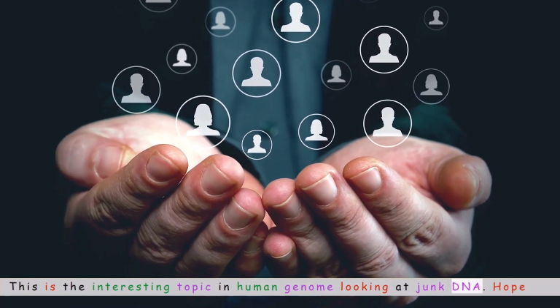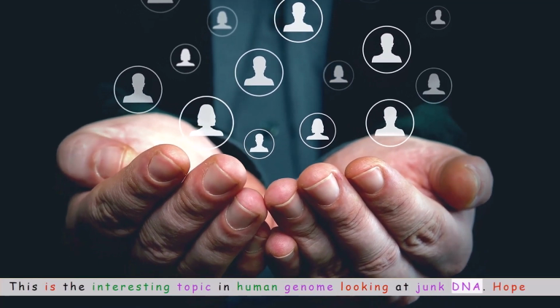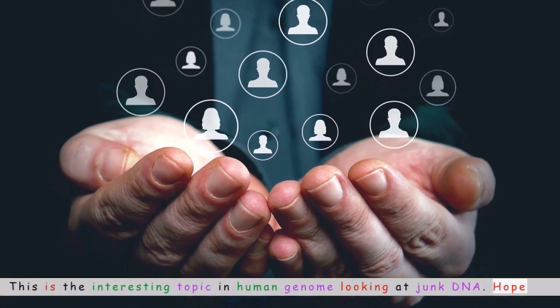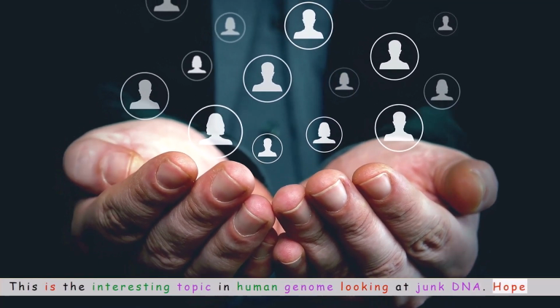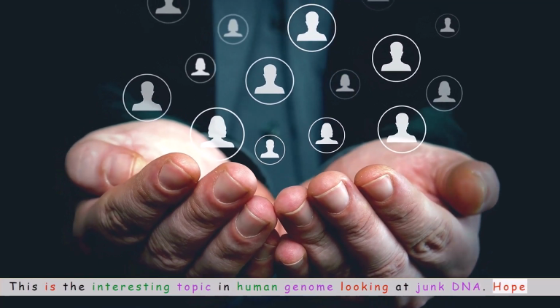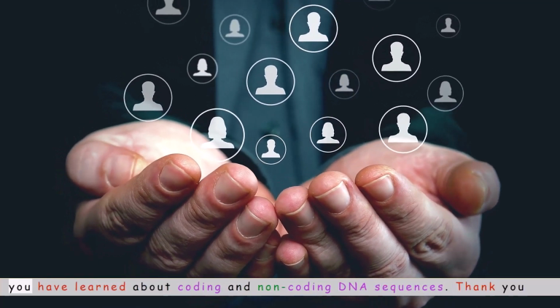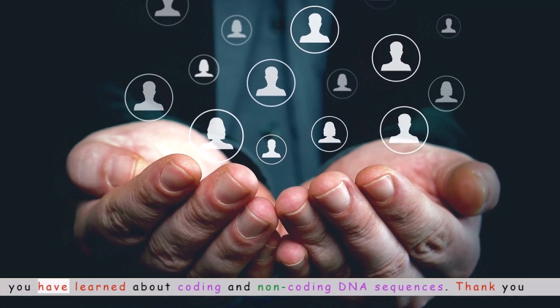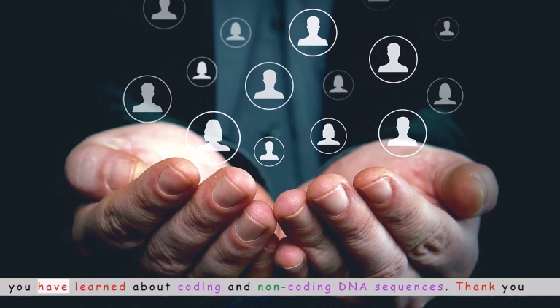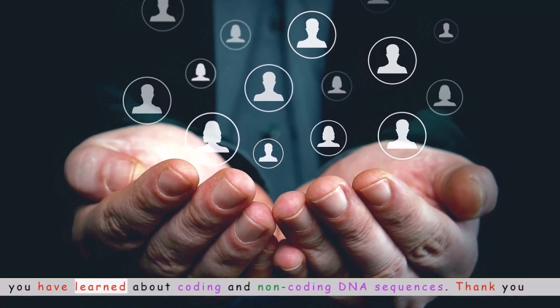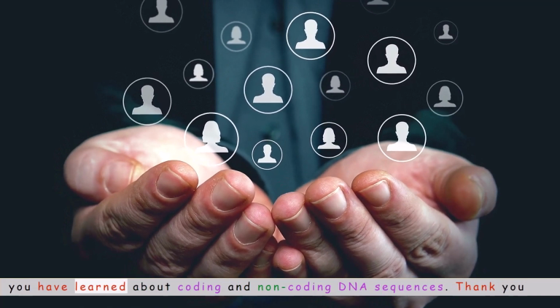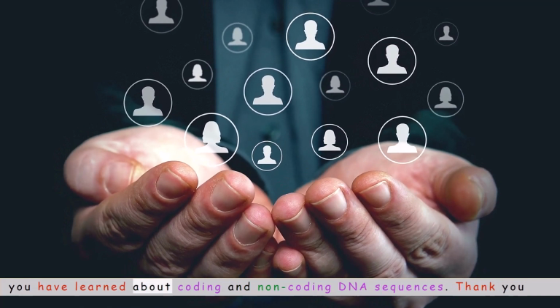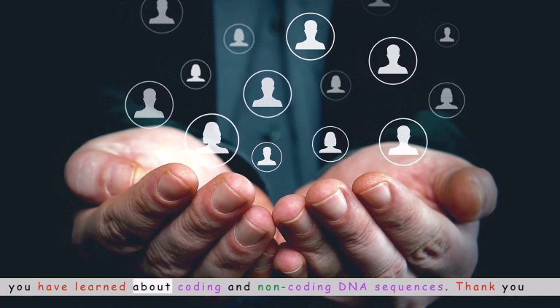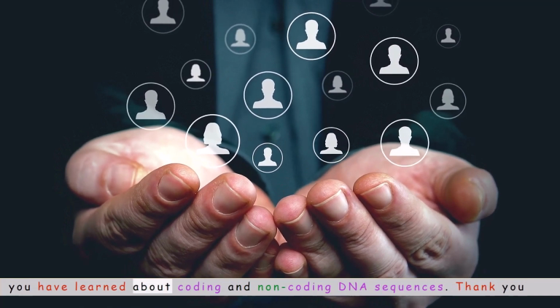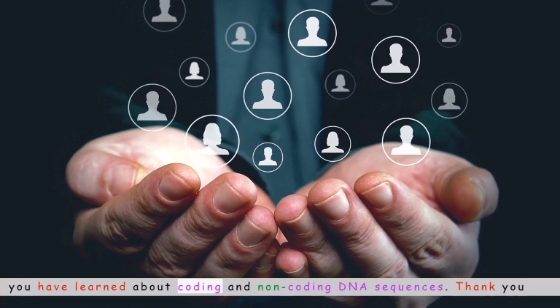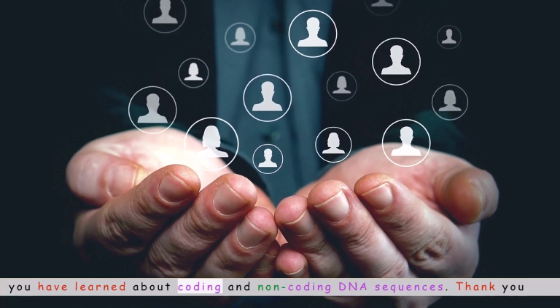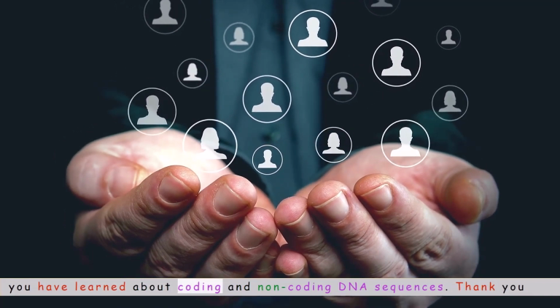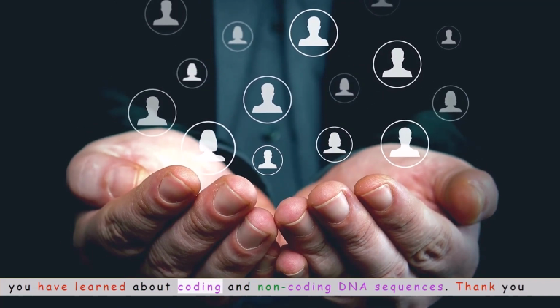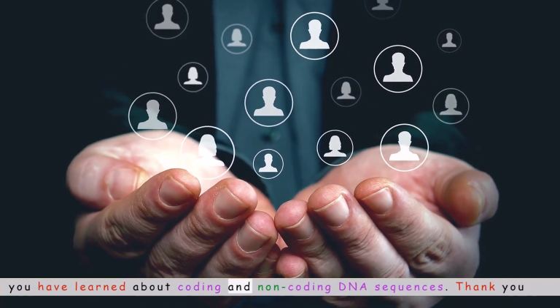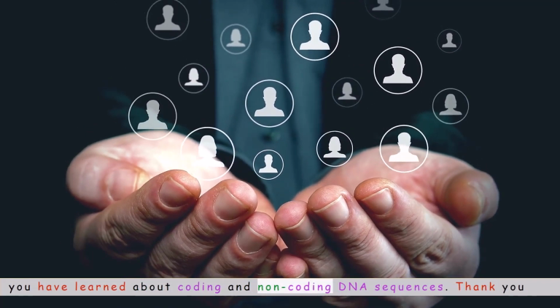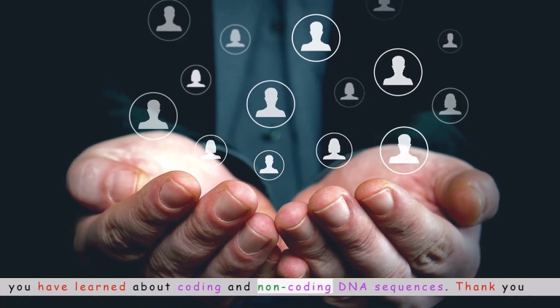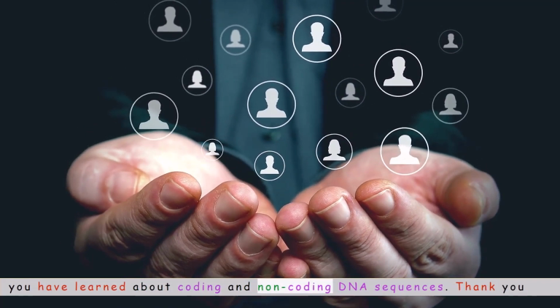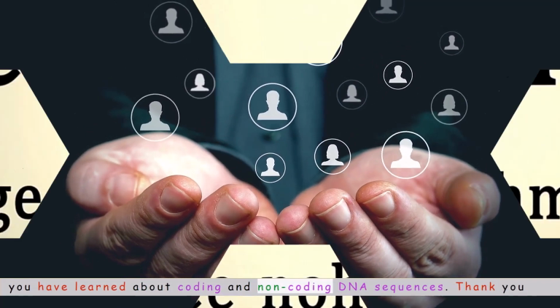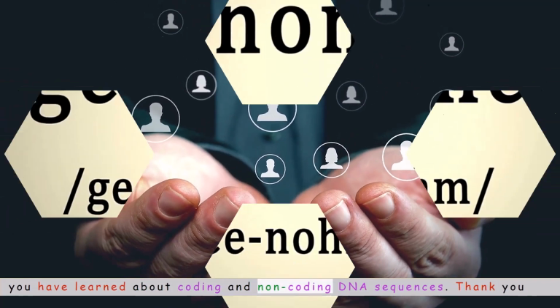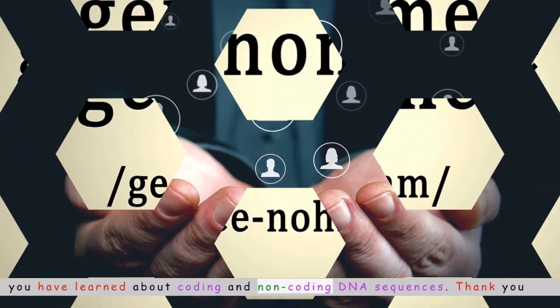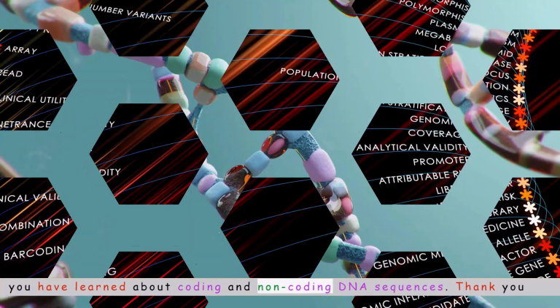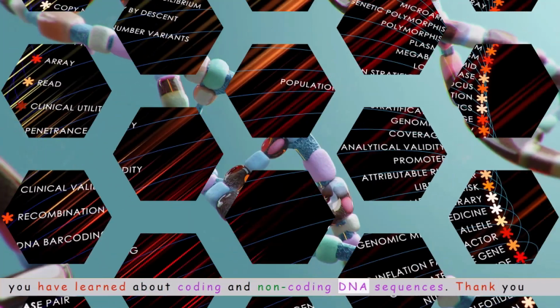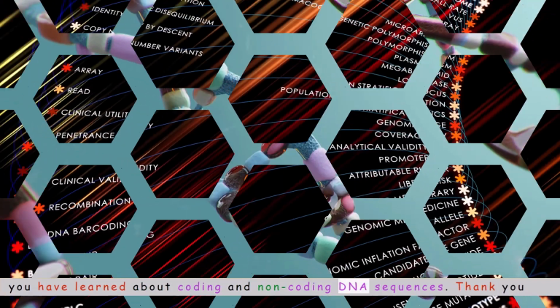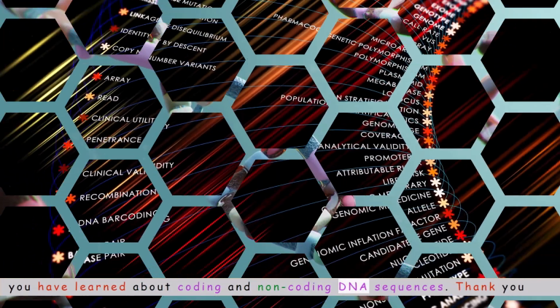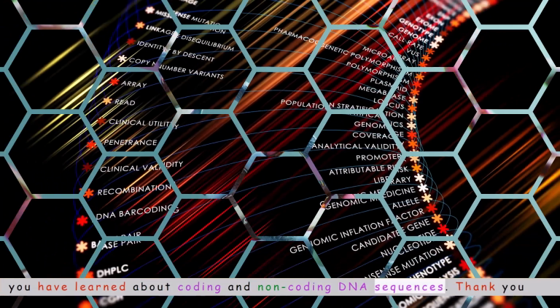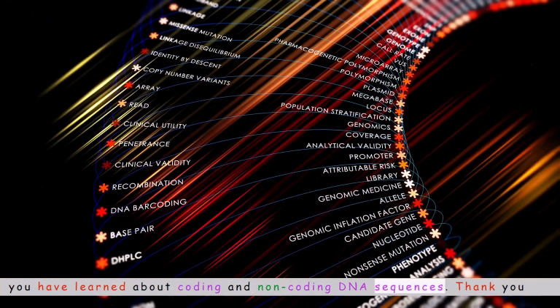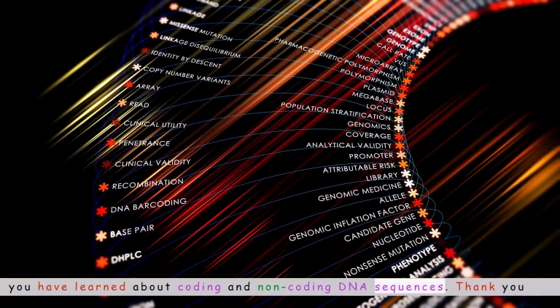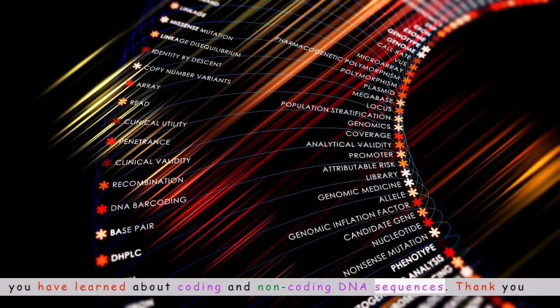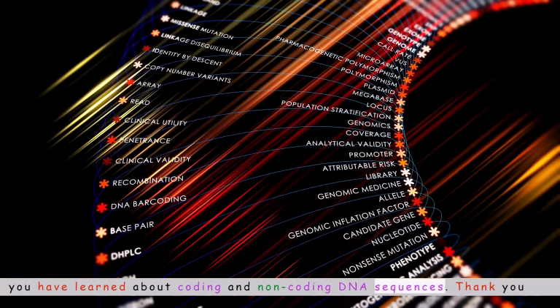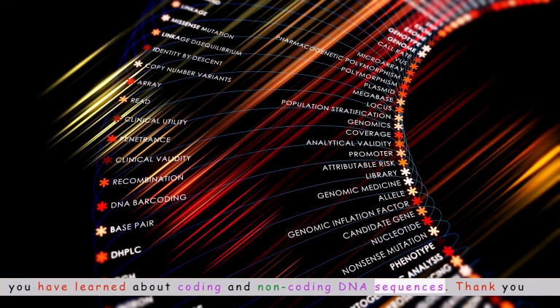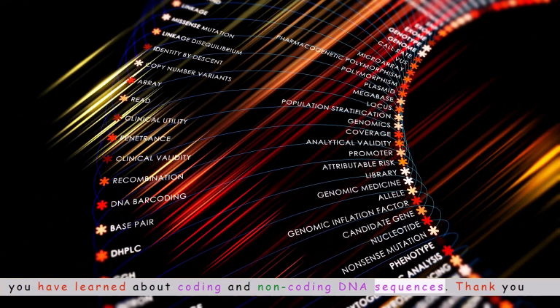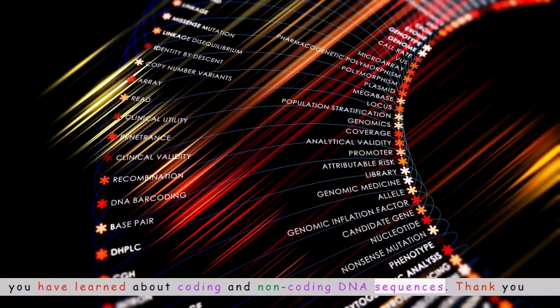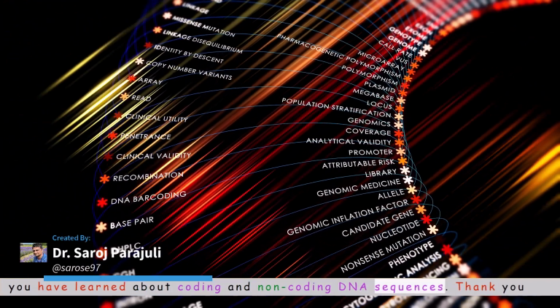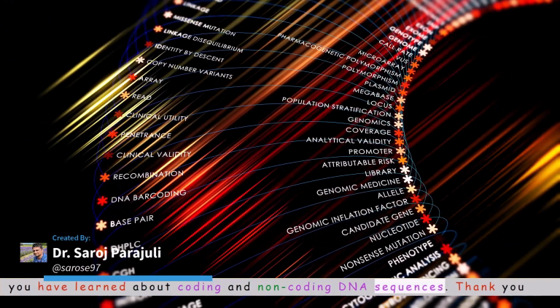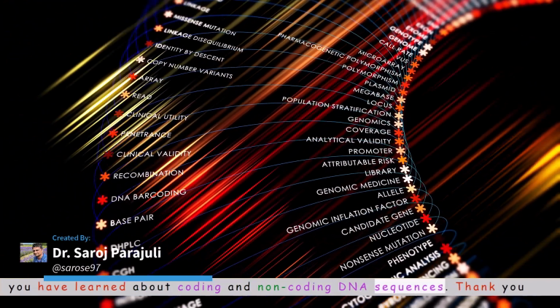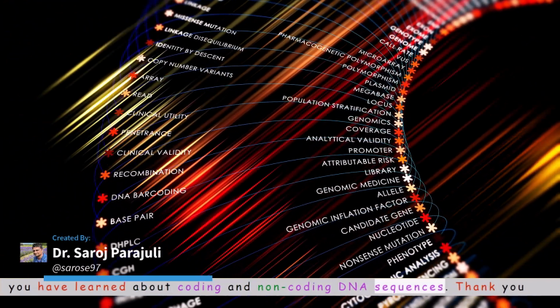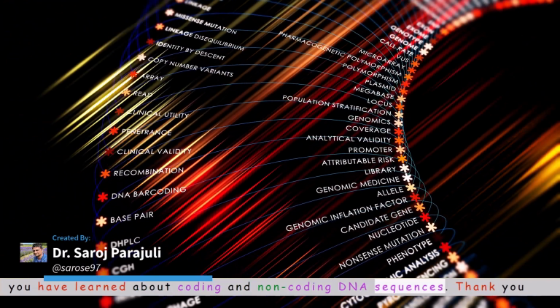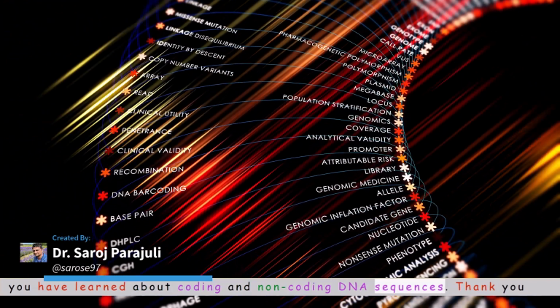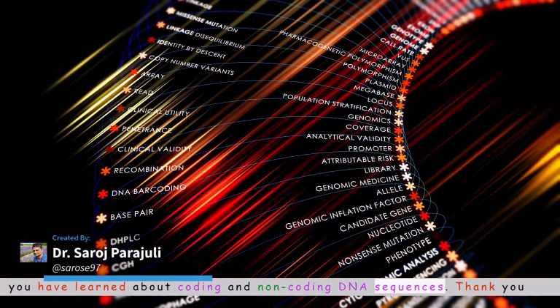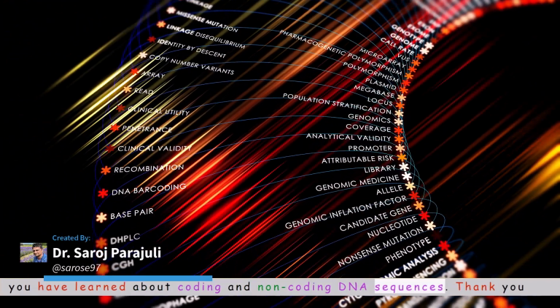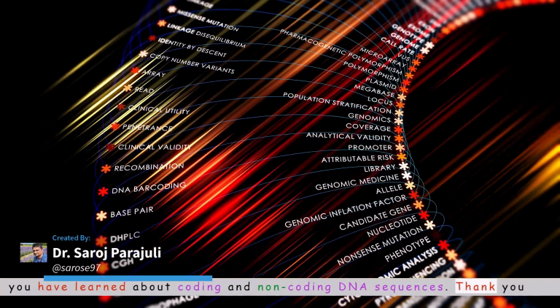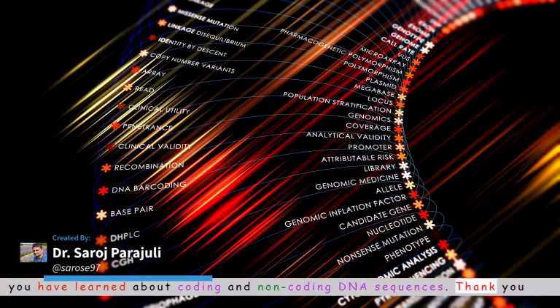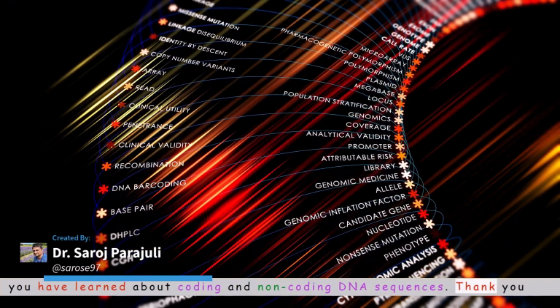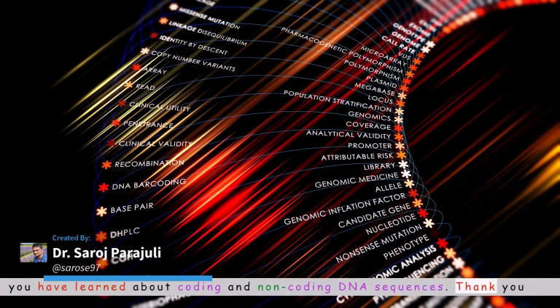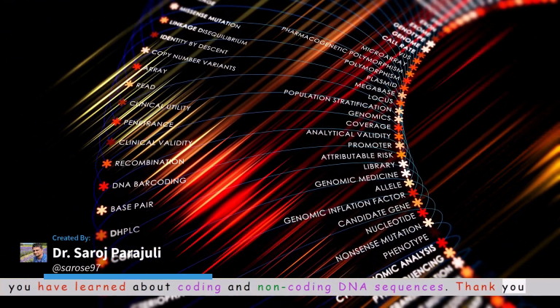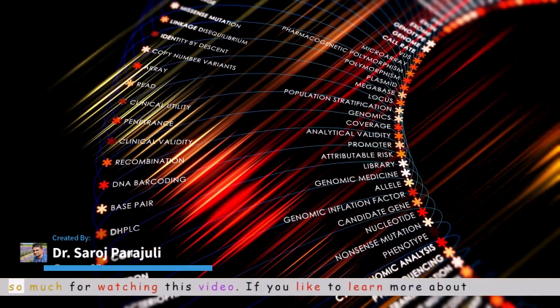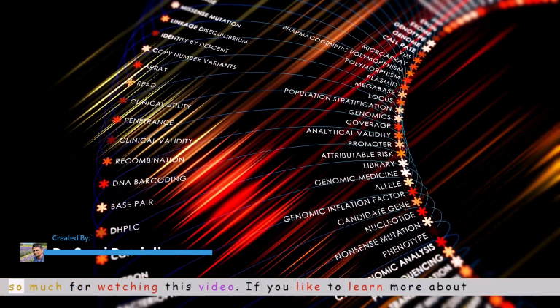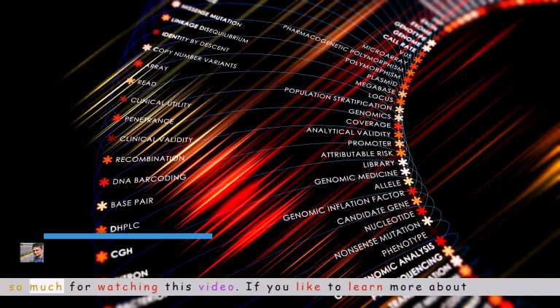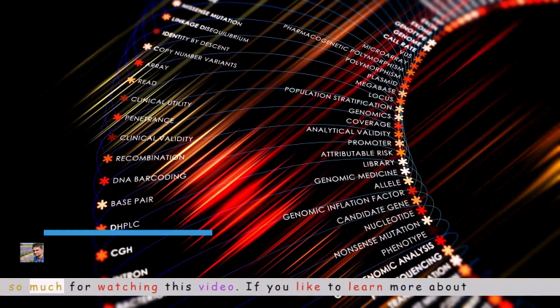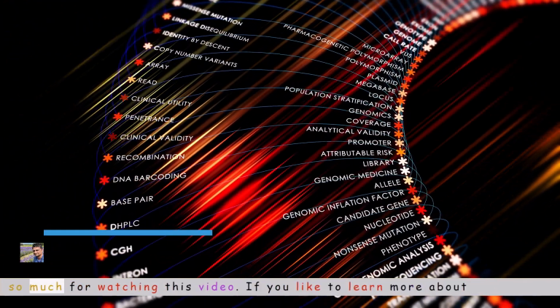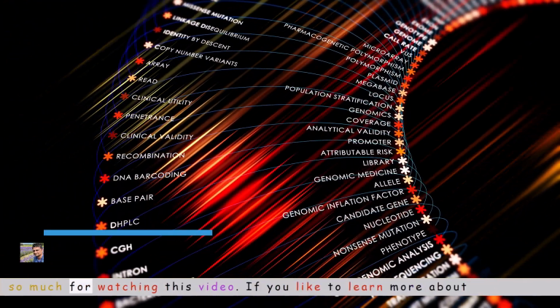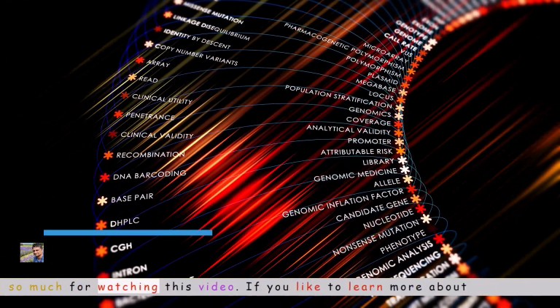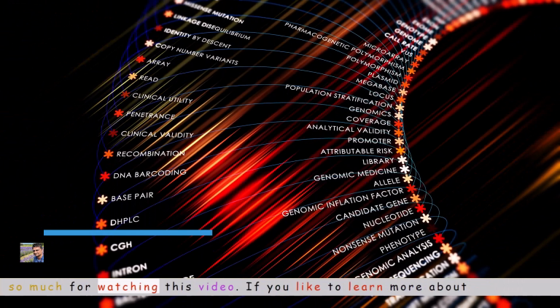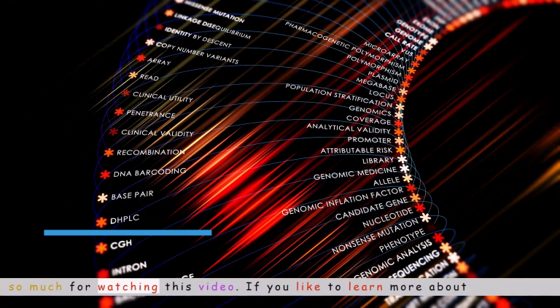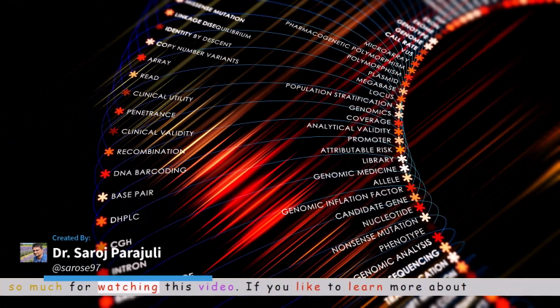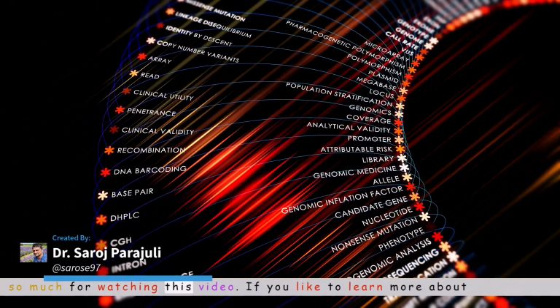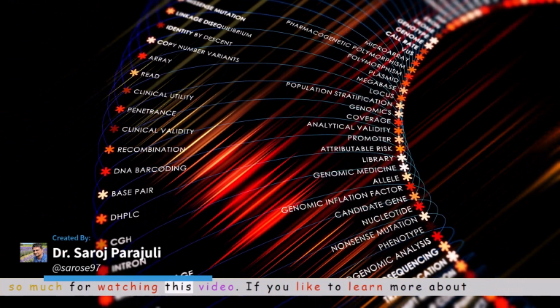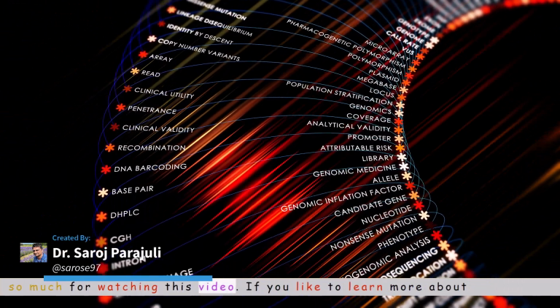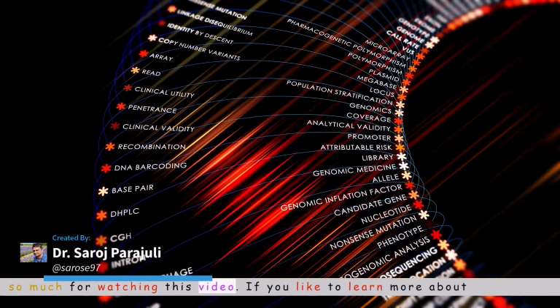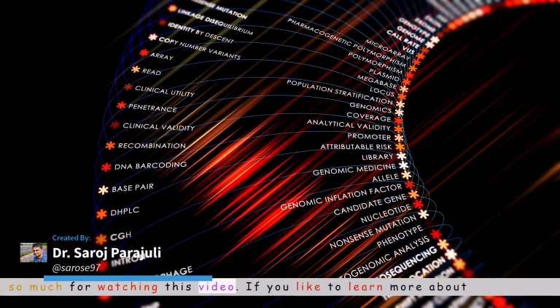Hope you have learned about coding and non-coding DNA sequences. Thank you so much for watching this video.